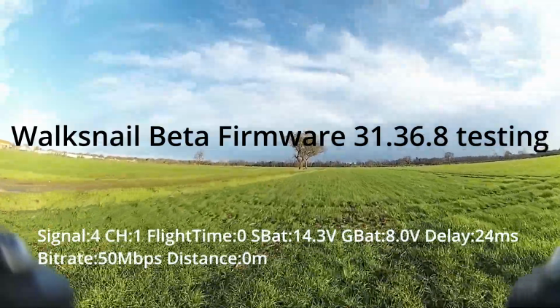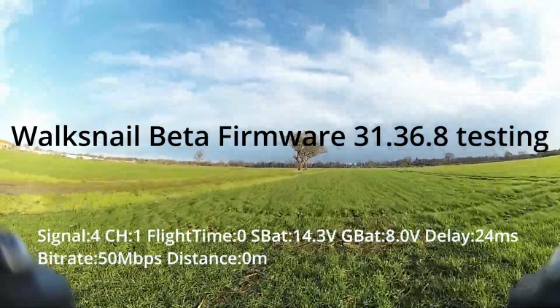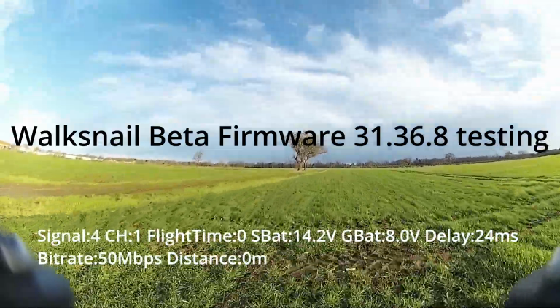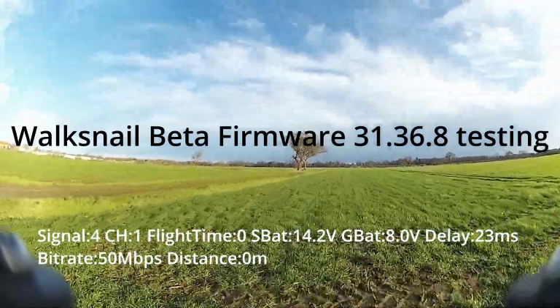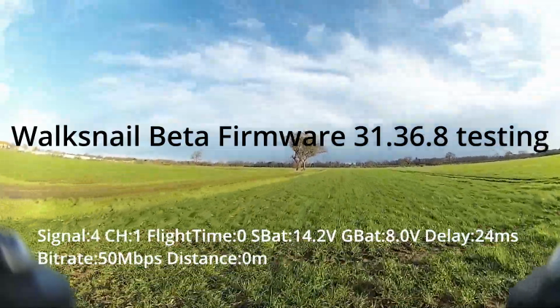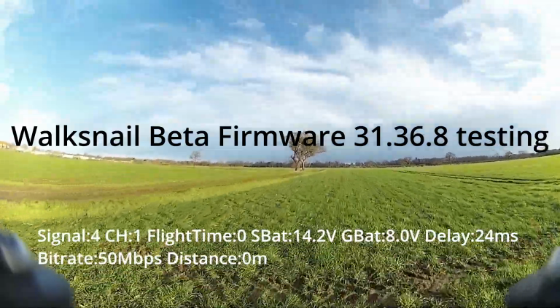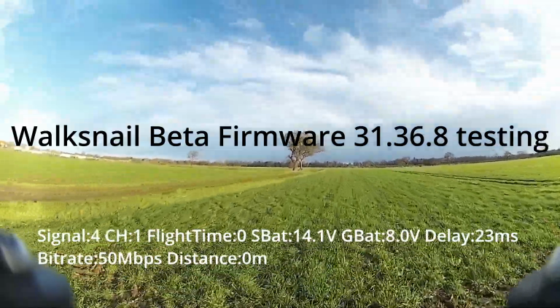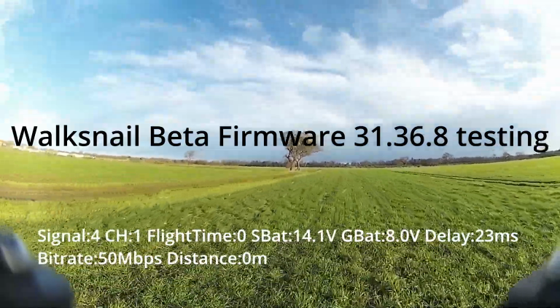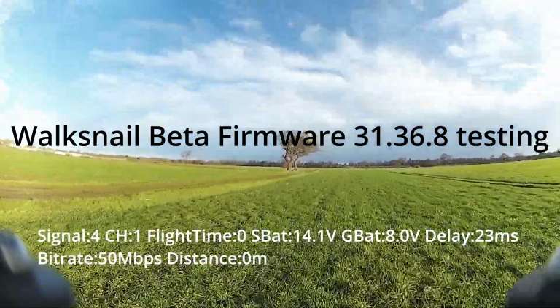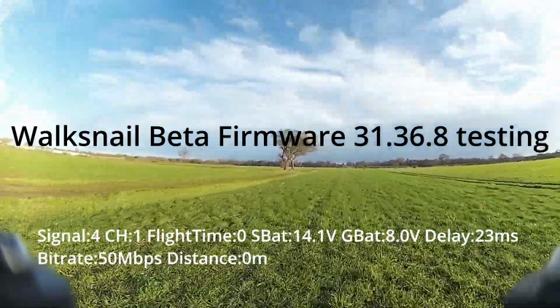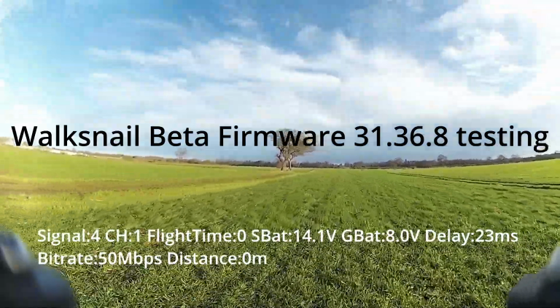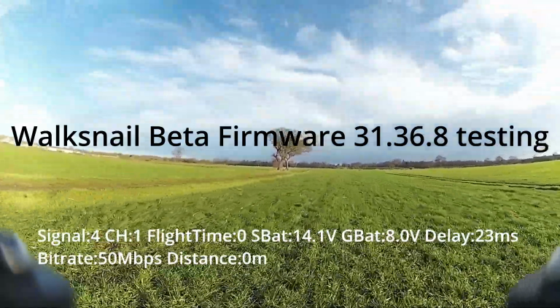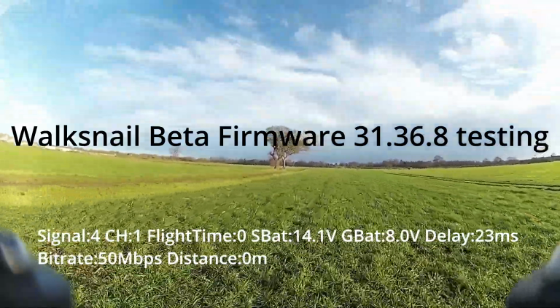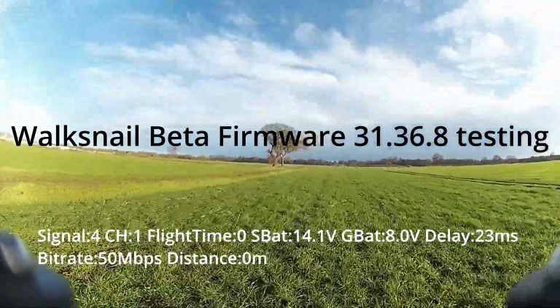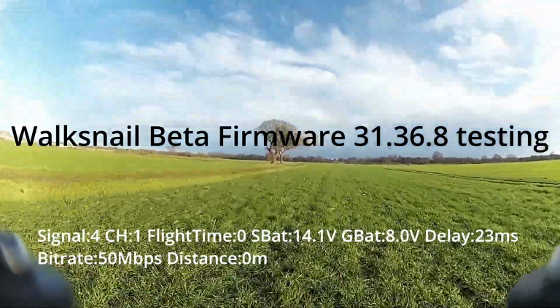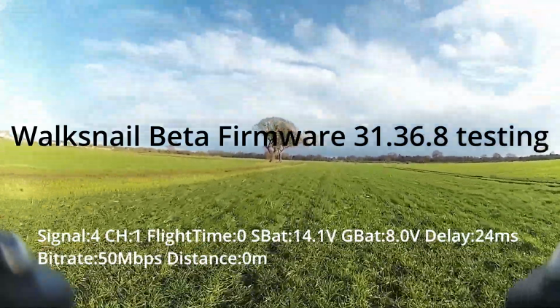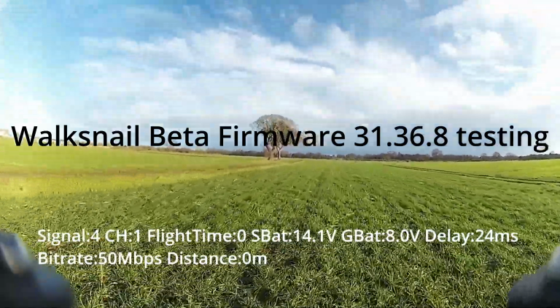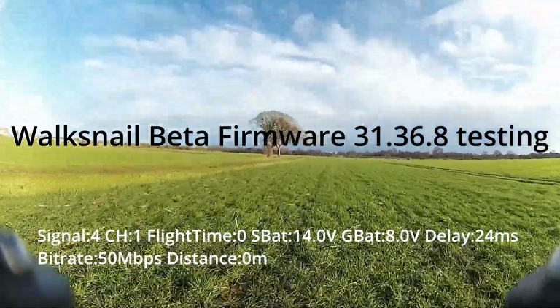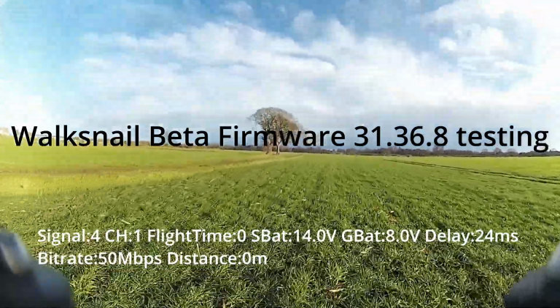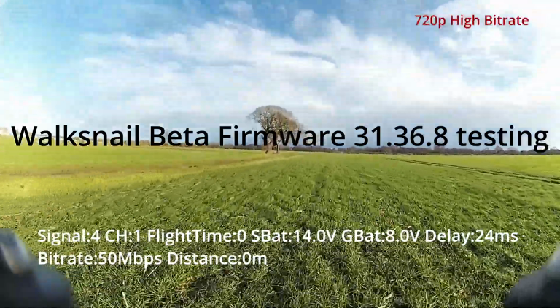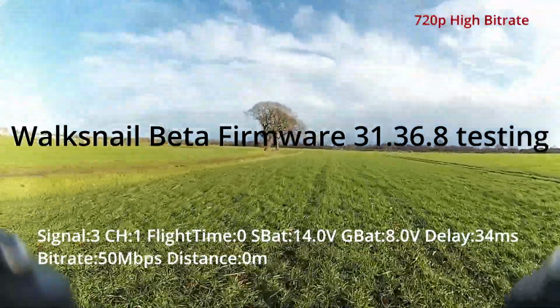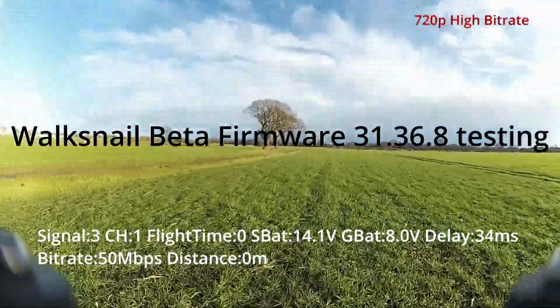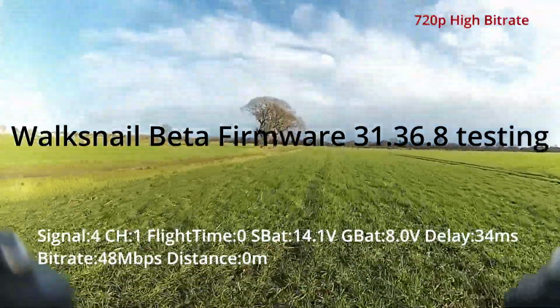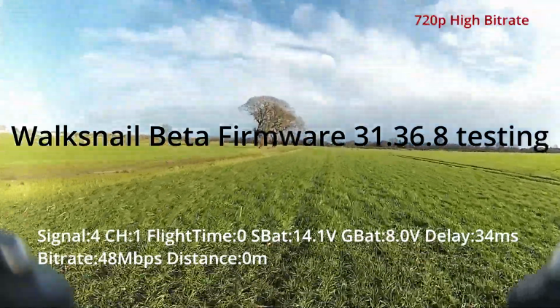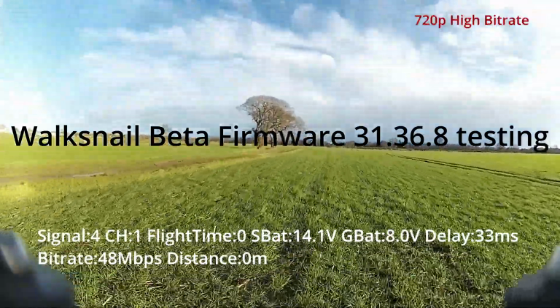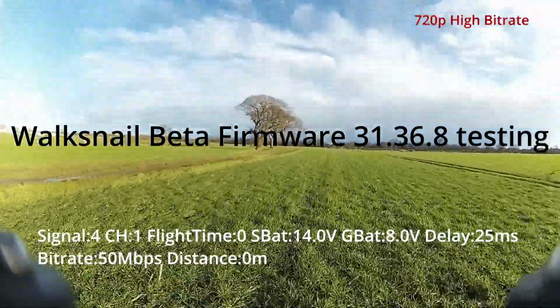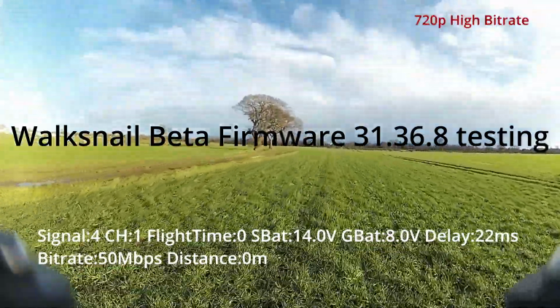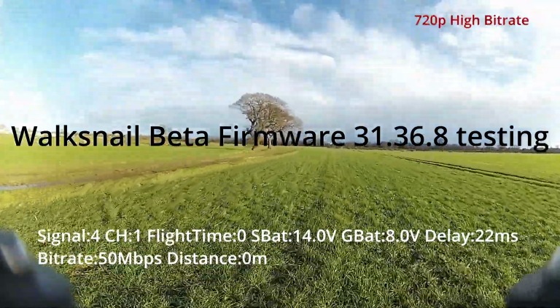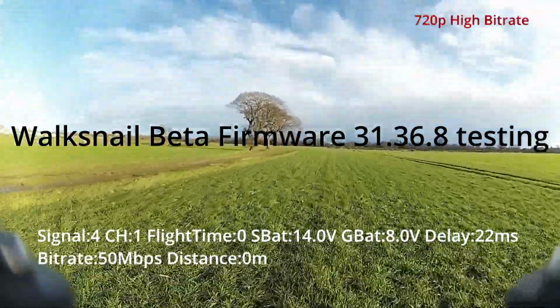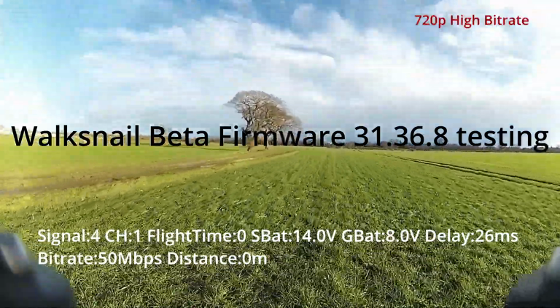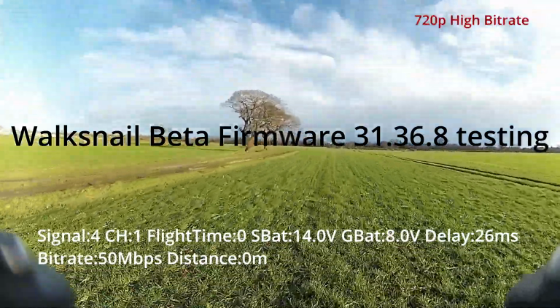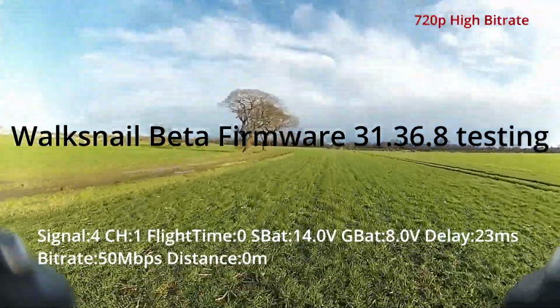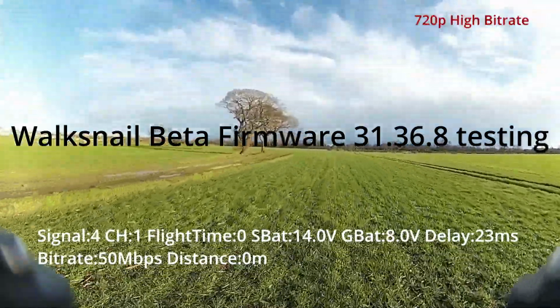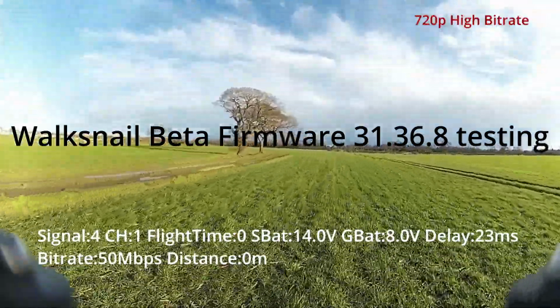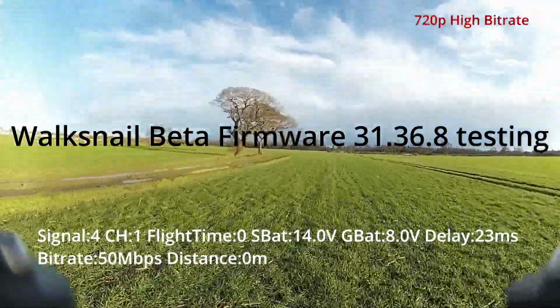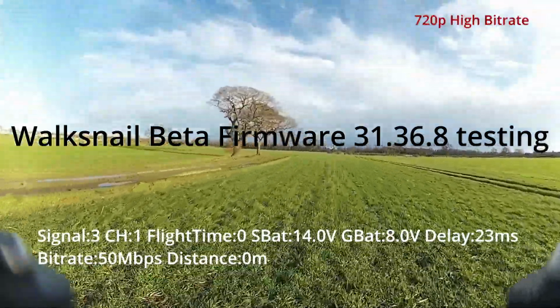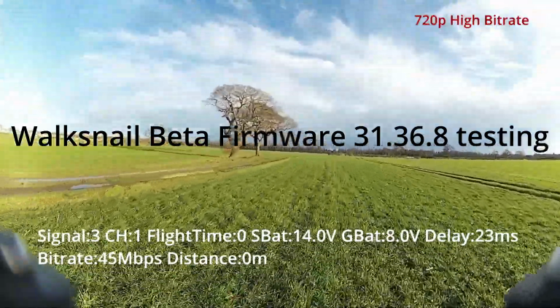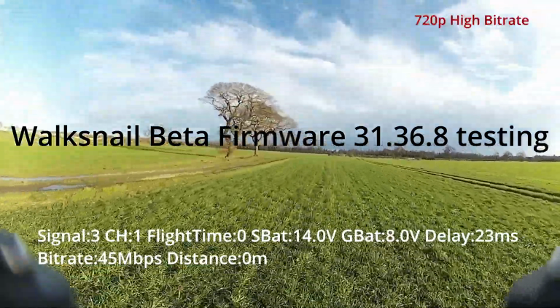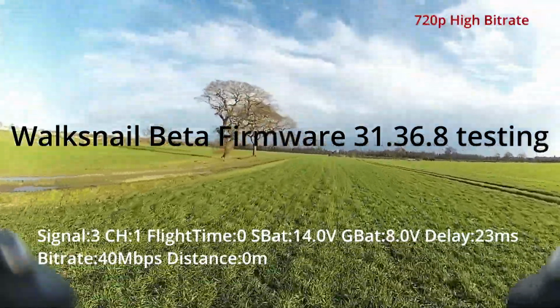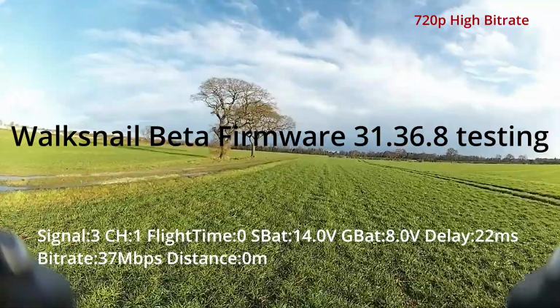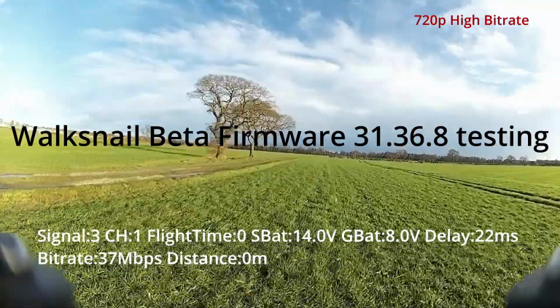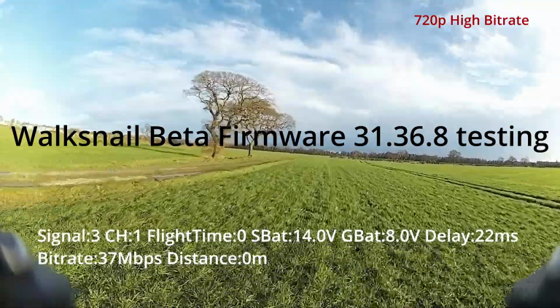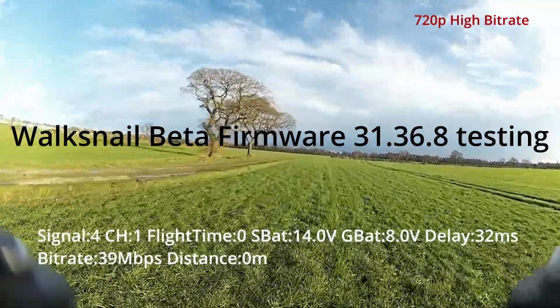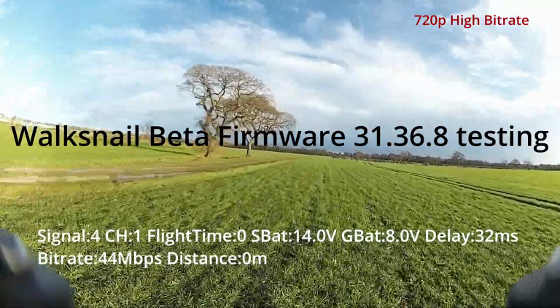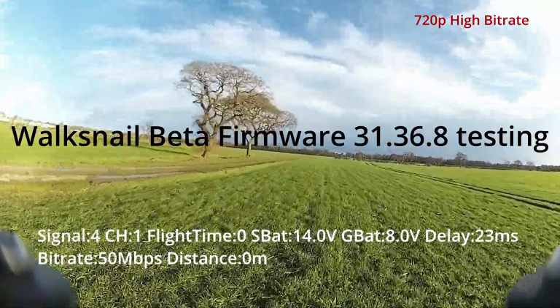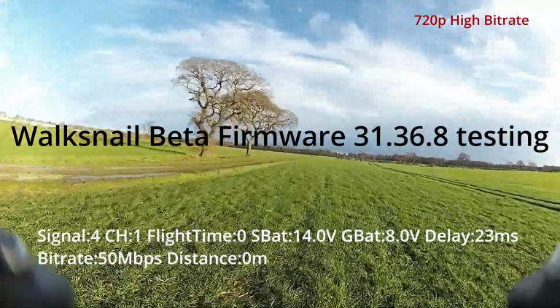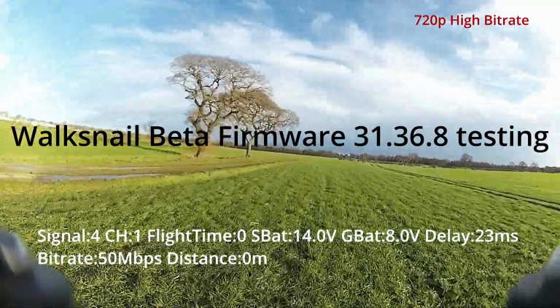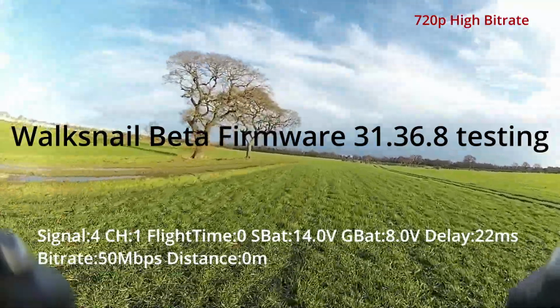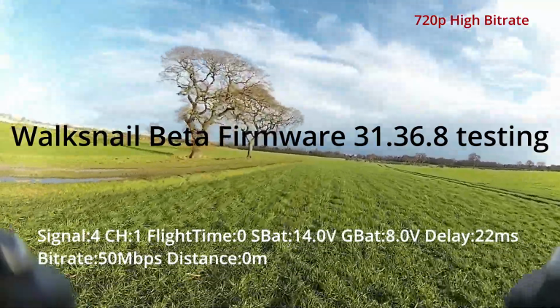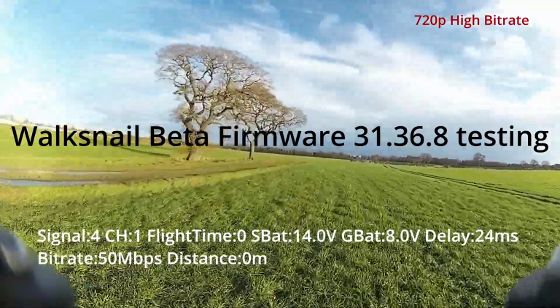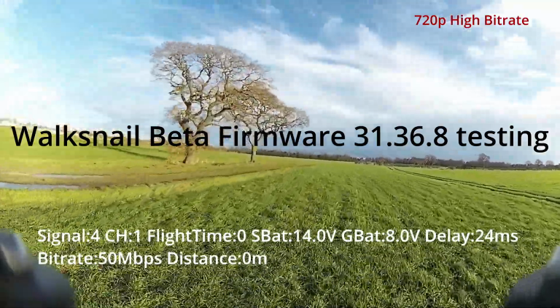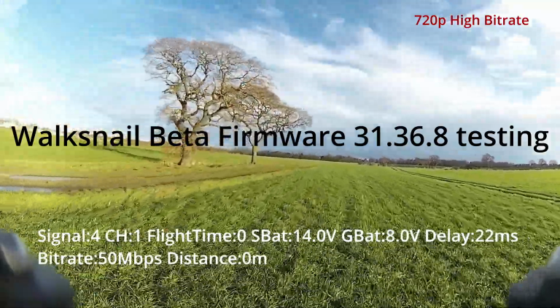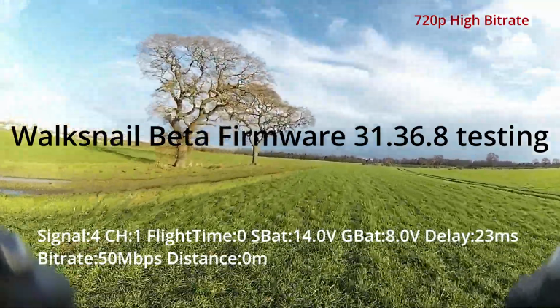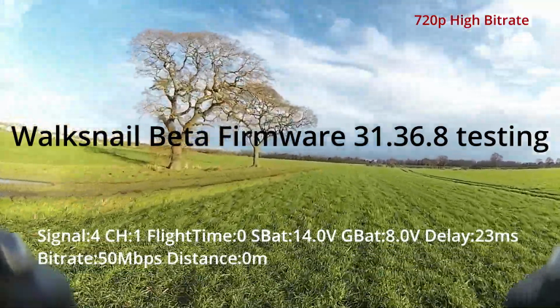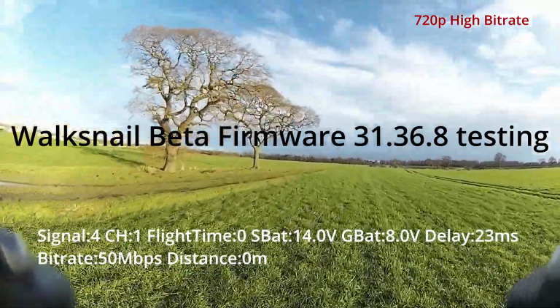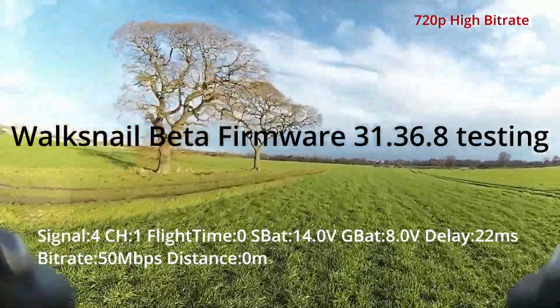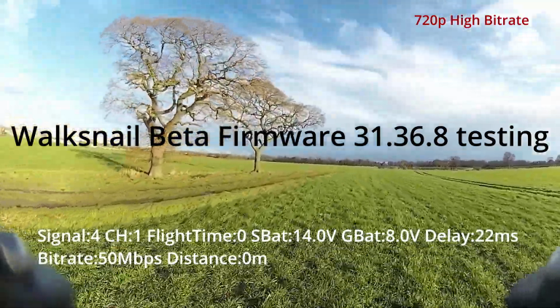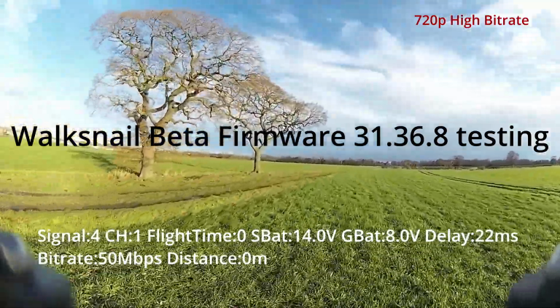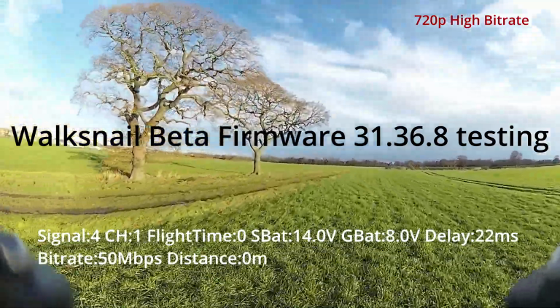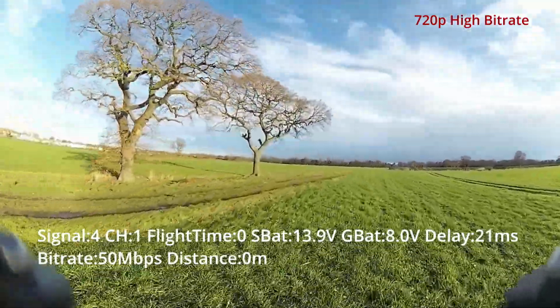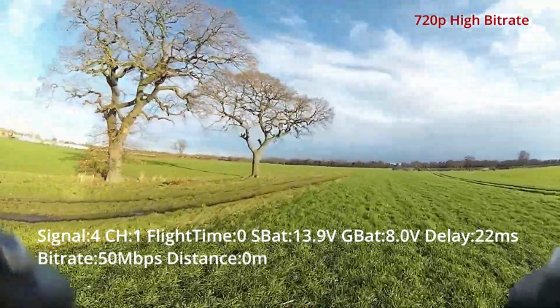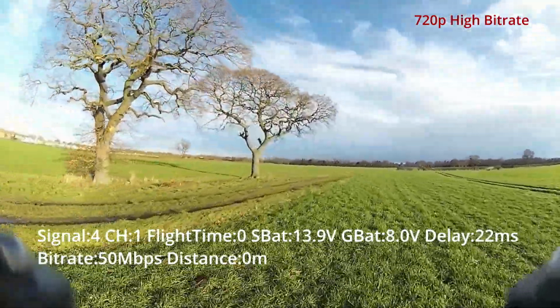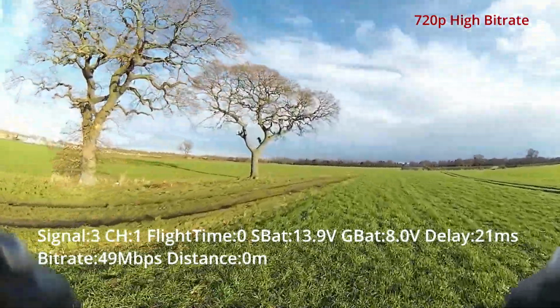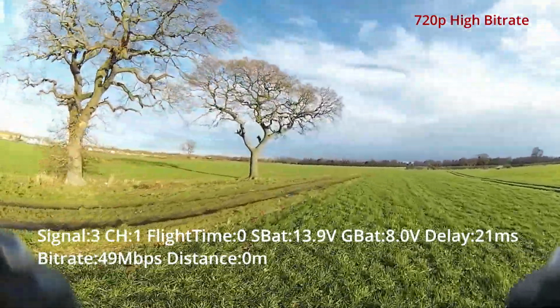This is Walksnail beta firmware testing on the latest version, 331.36.8.